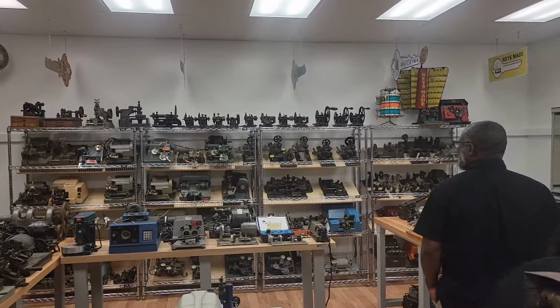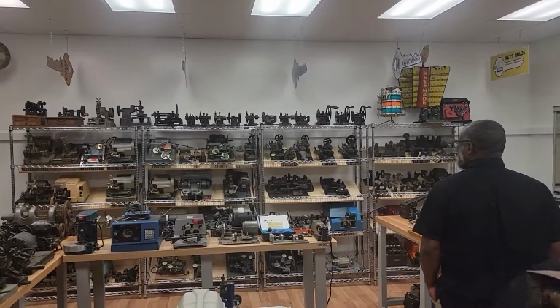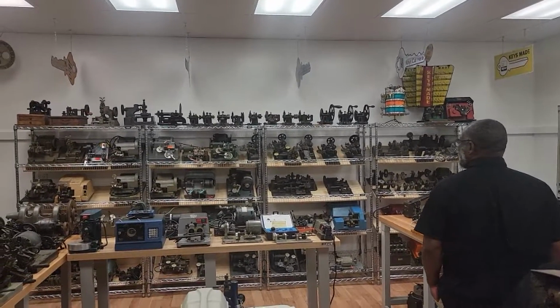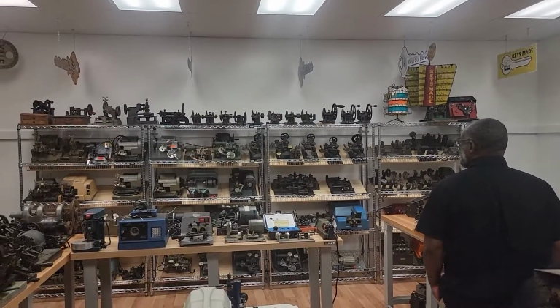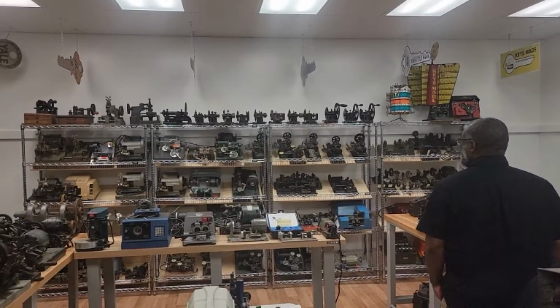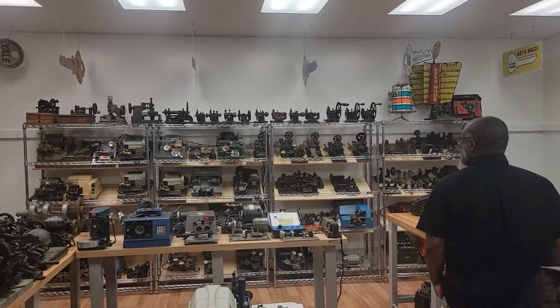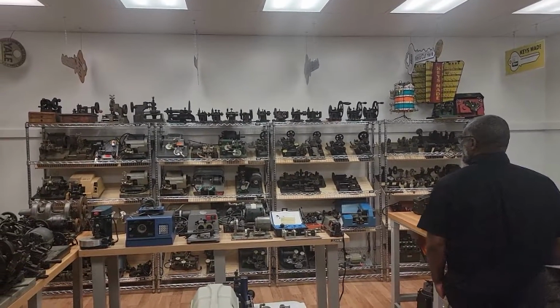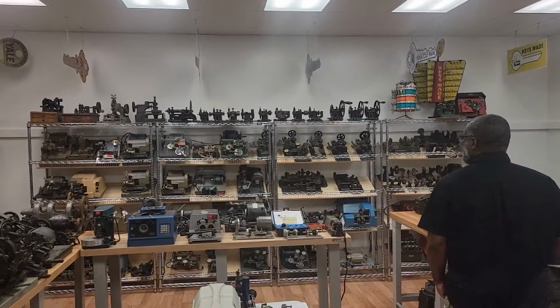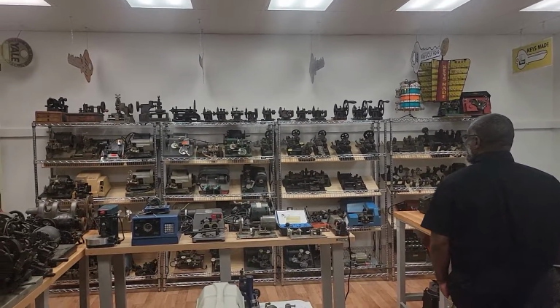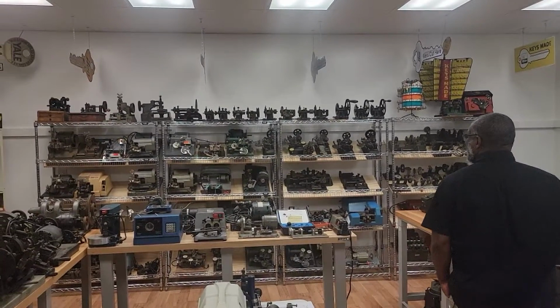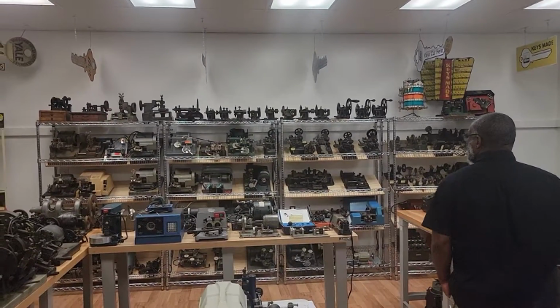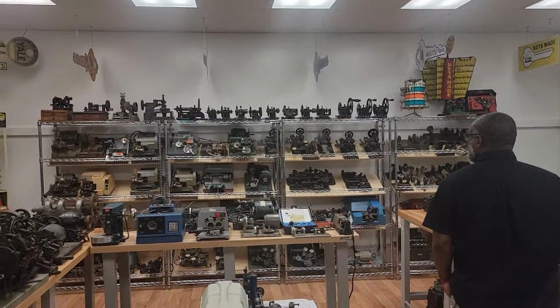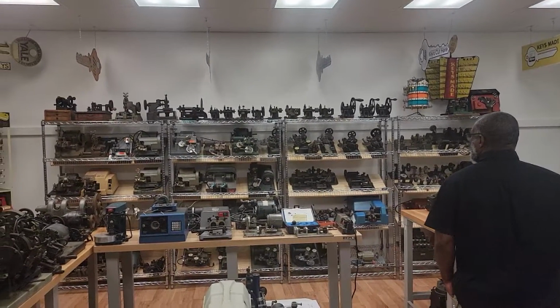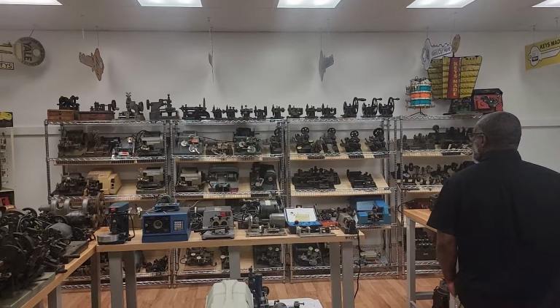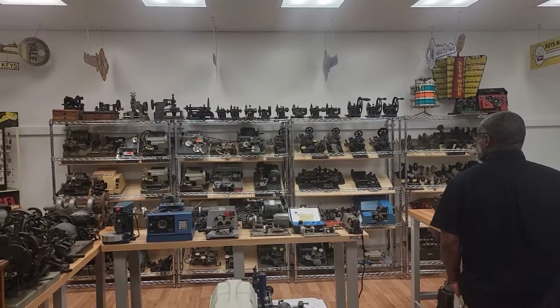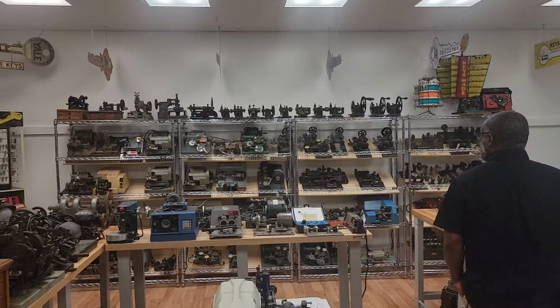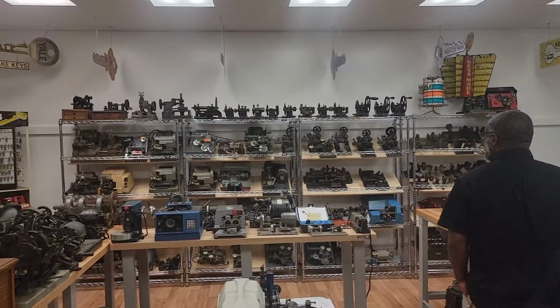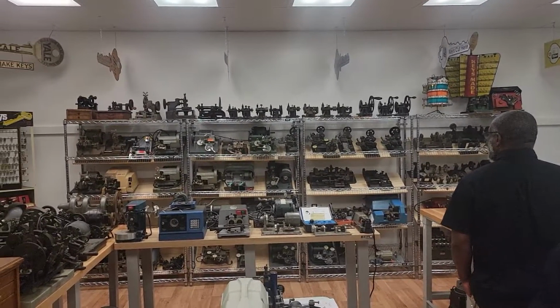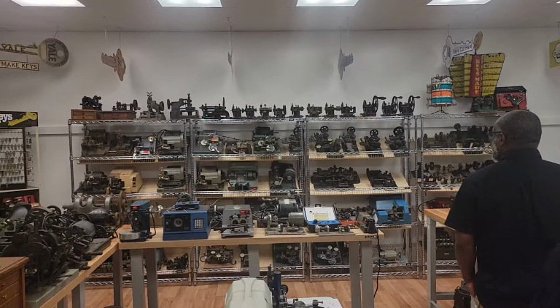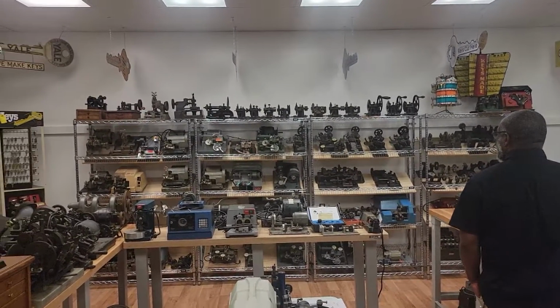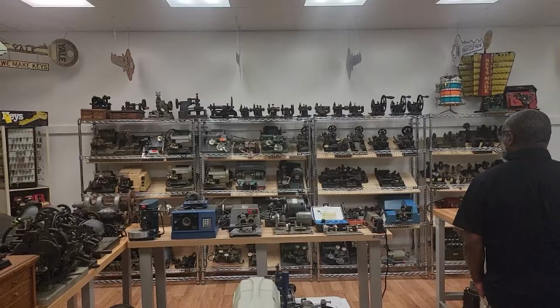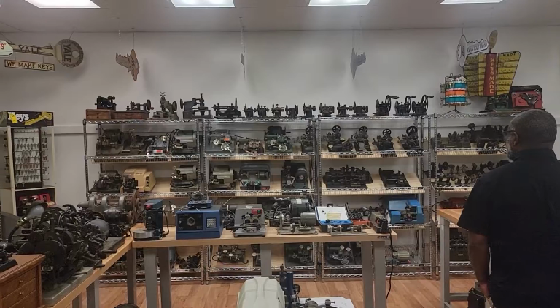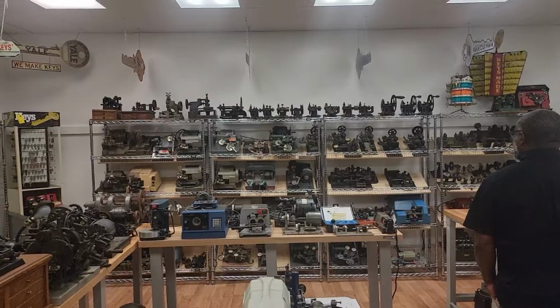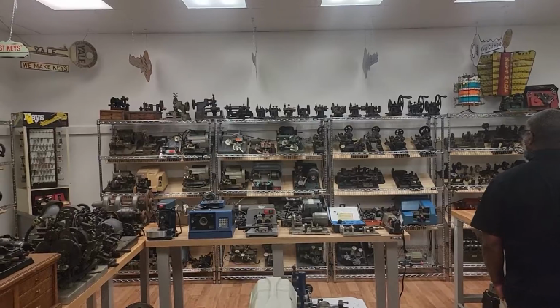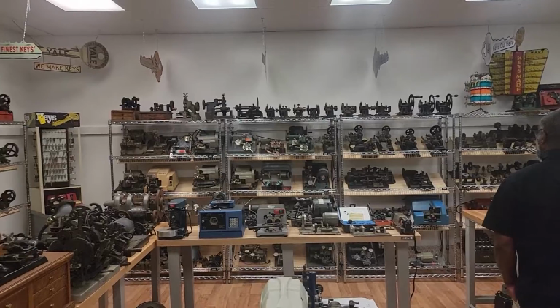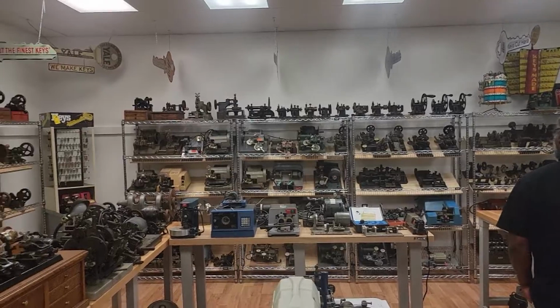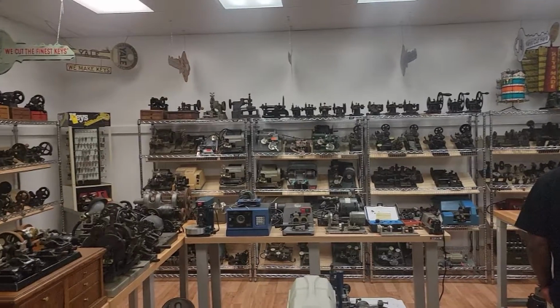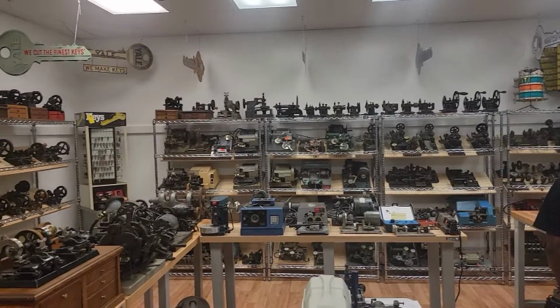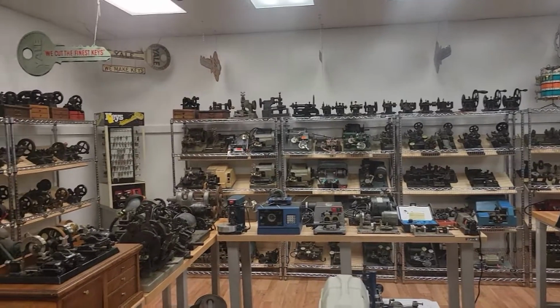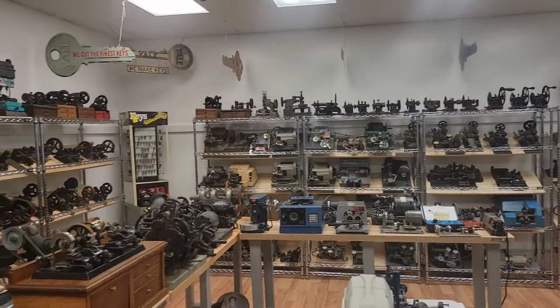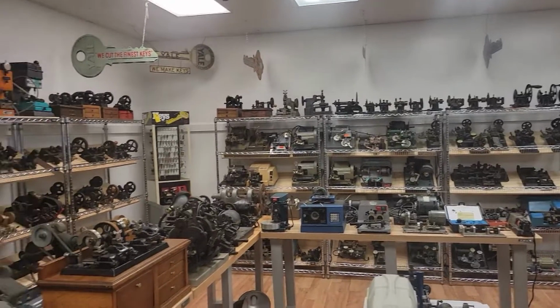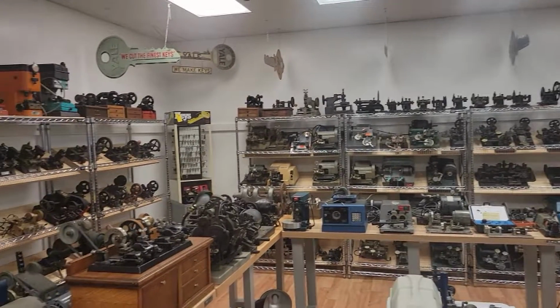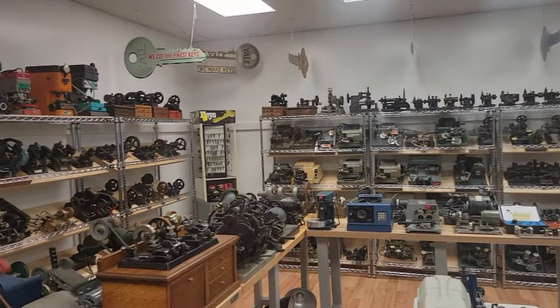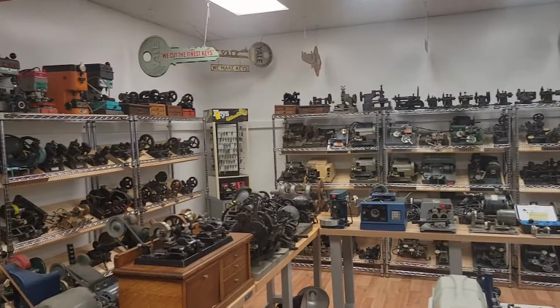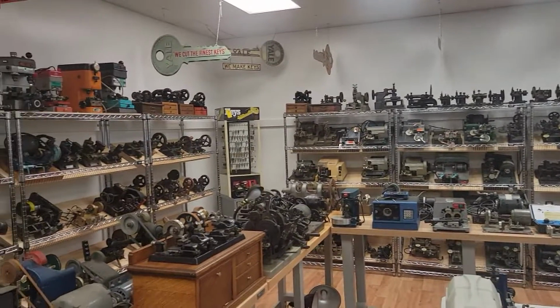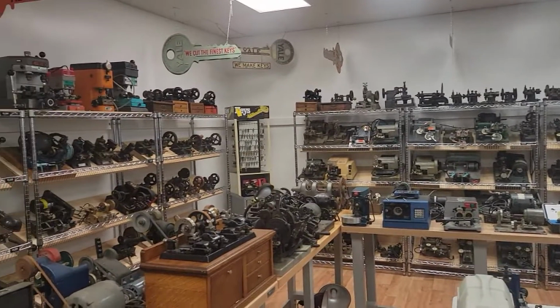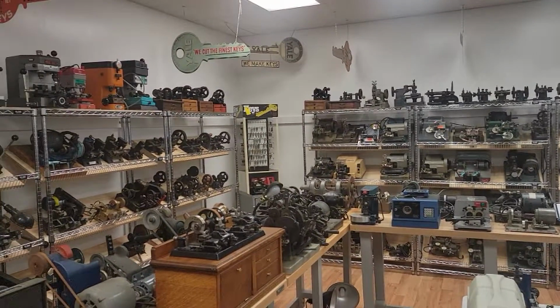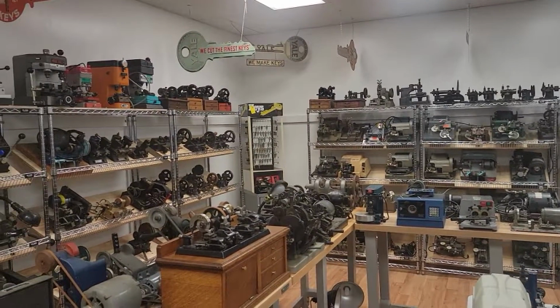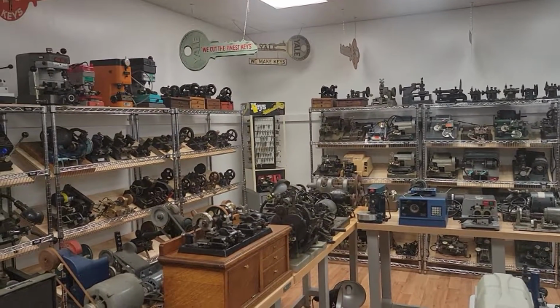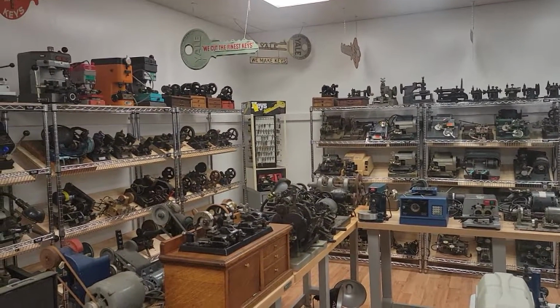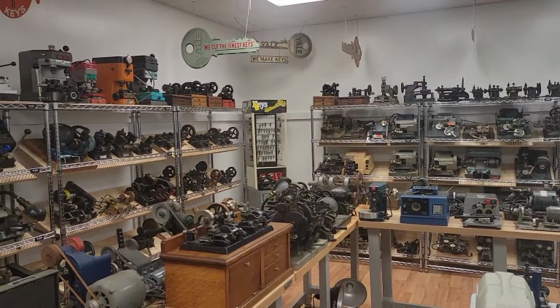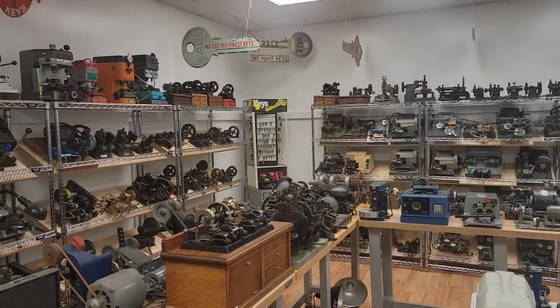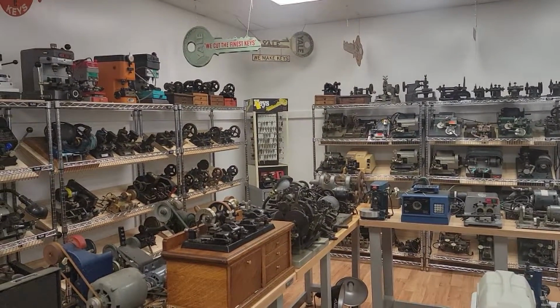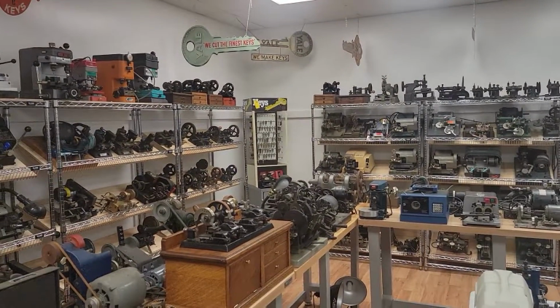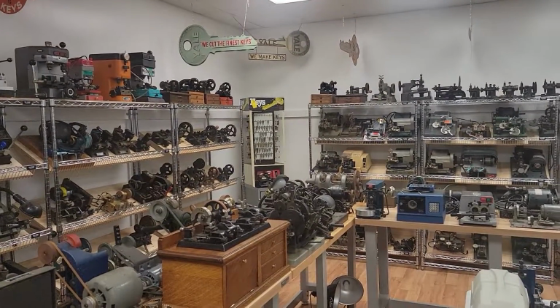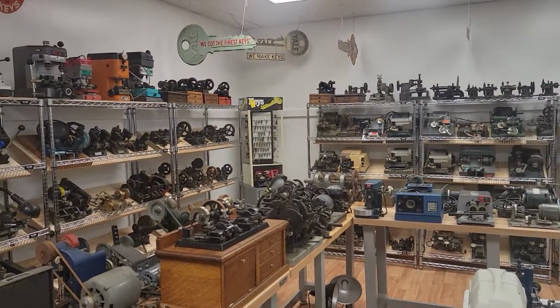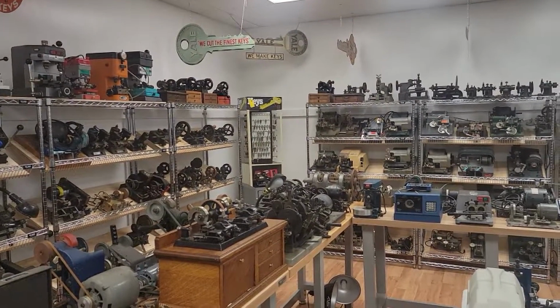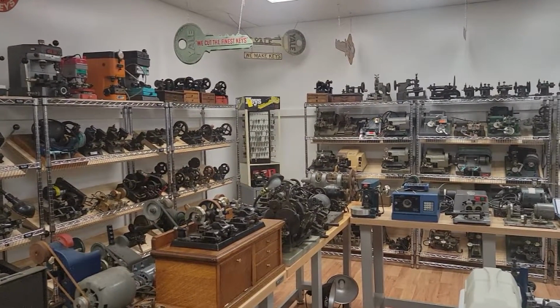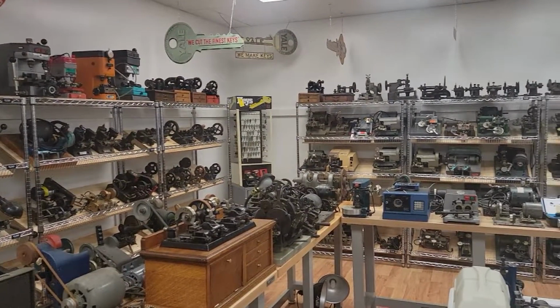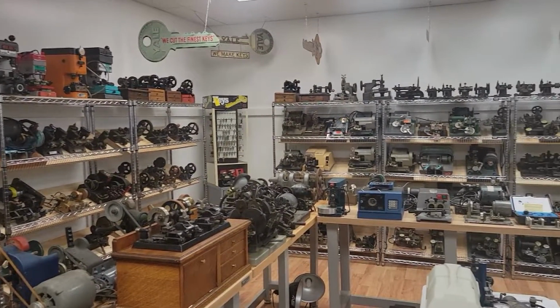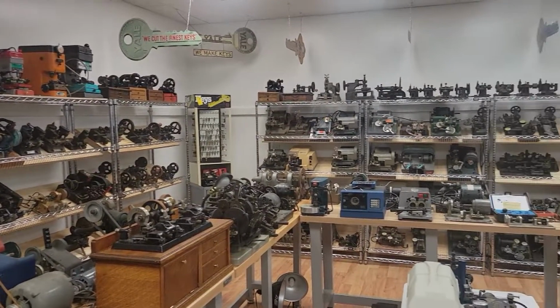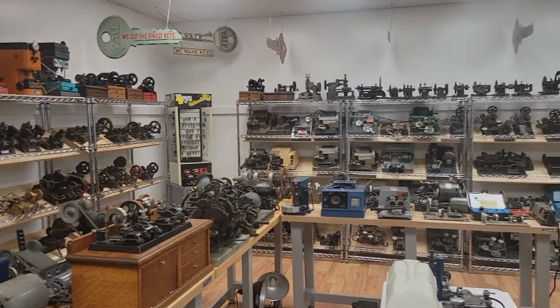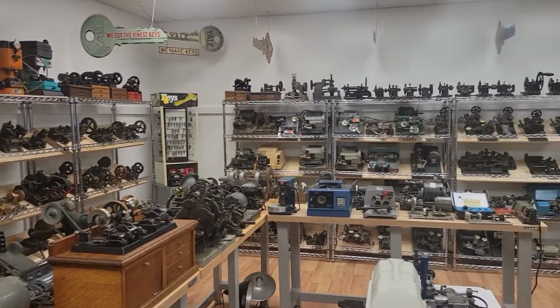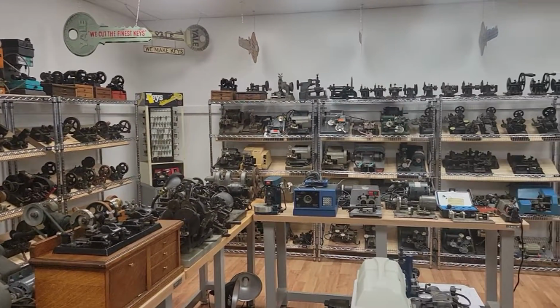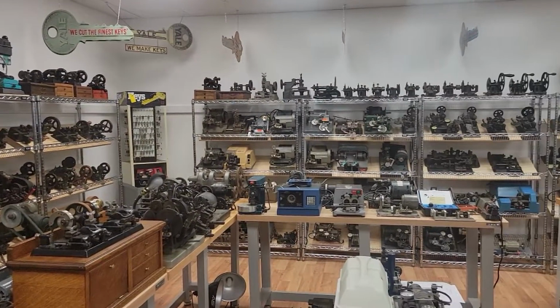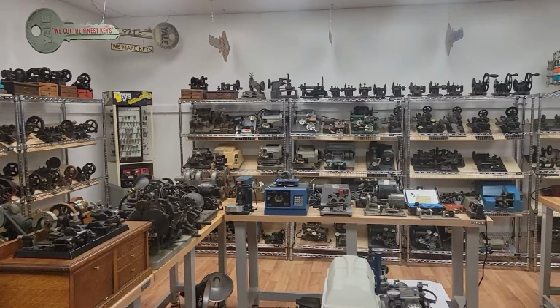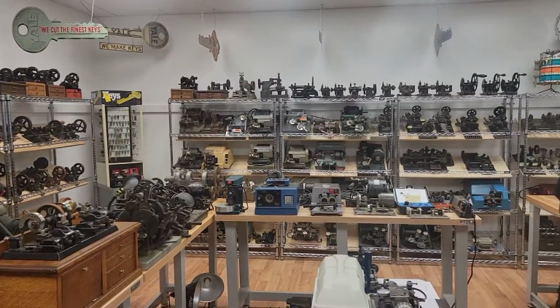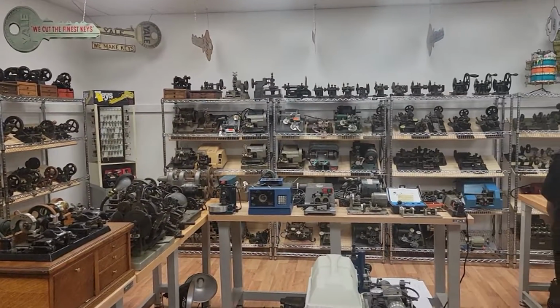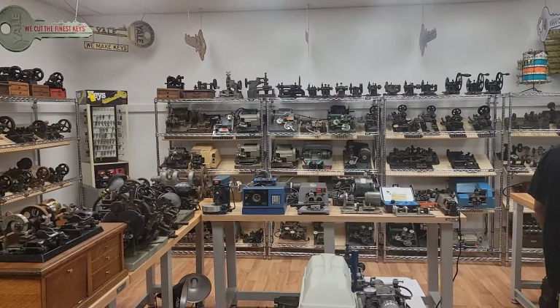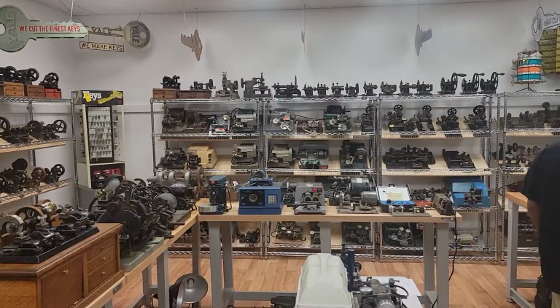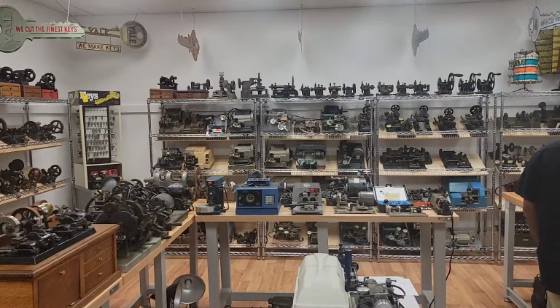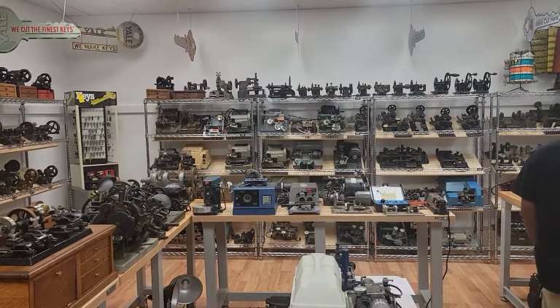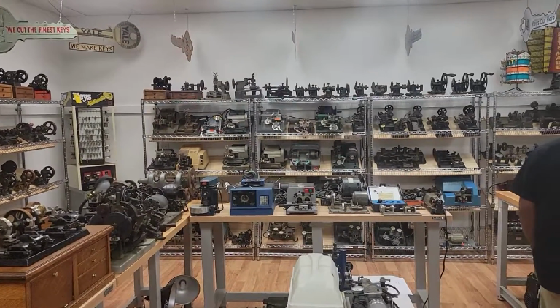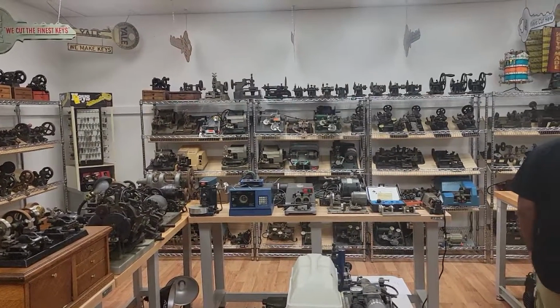I used to work as an optician part time, and the guys there showed me some of the old stuff — I used to make glasses.